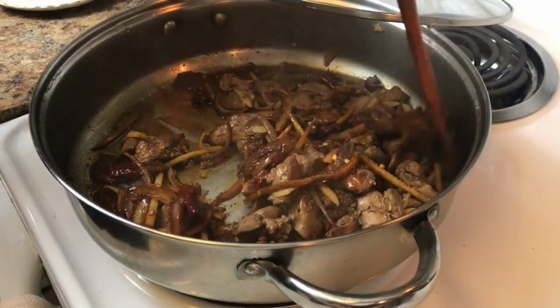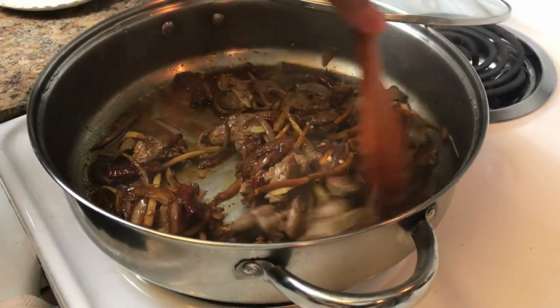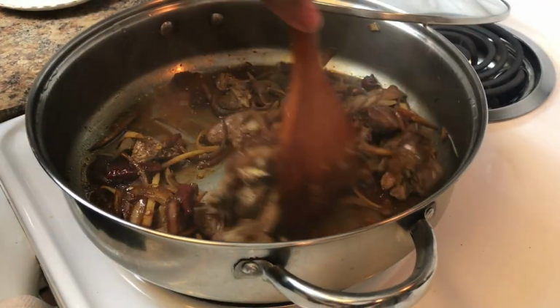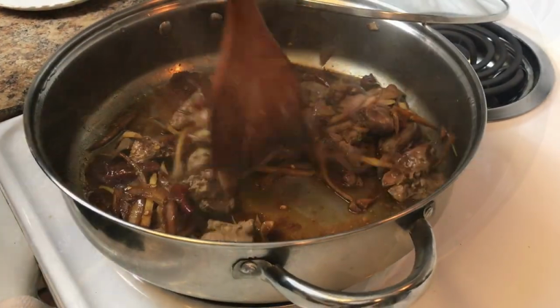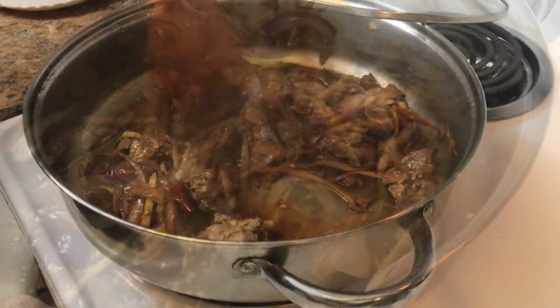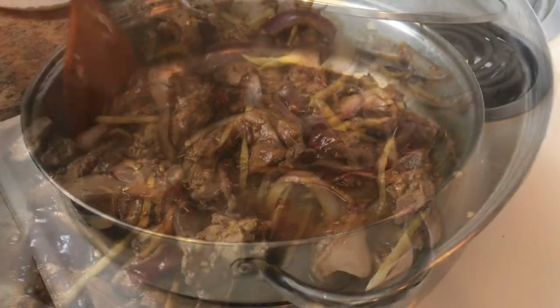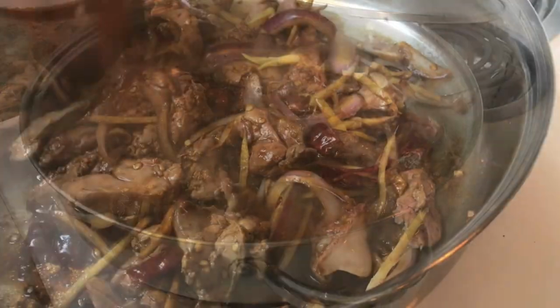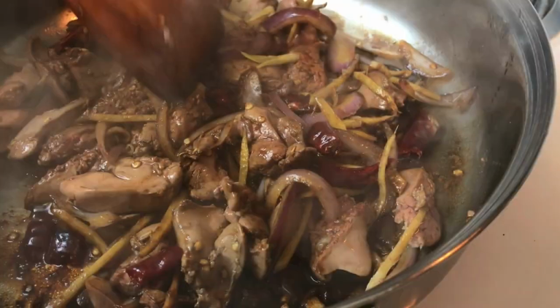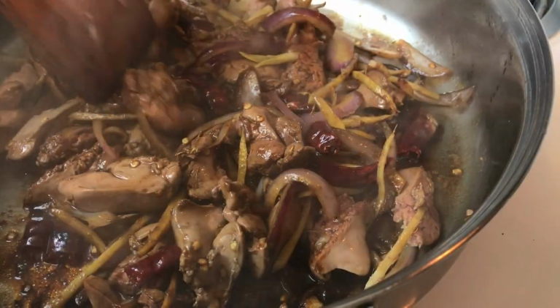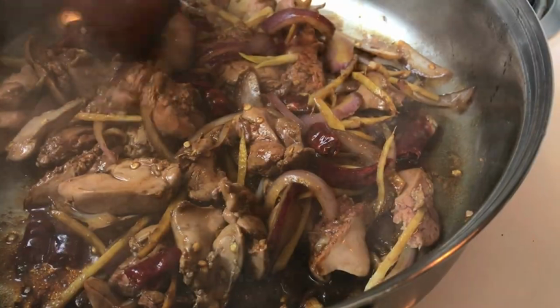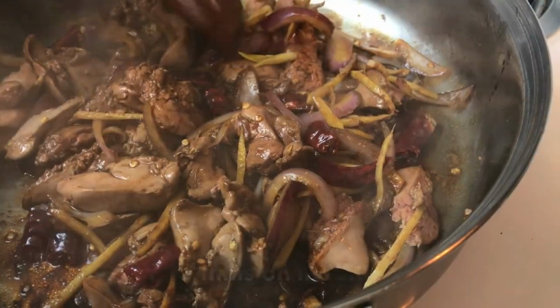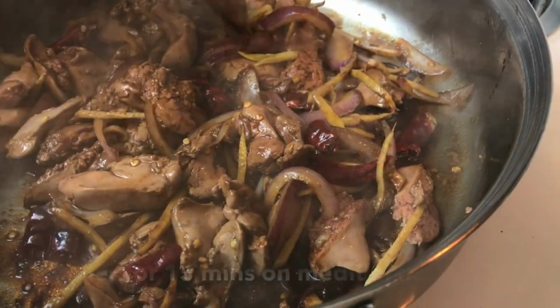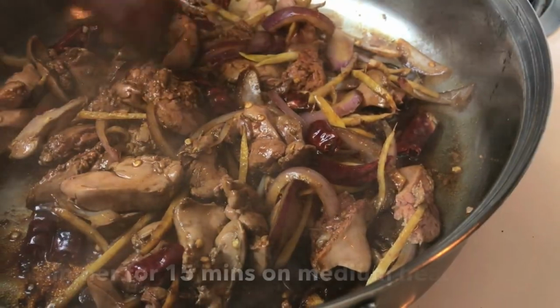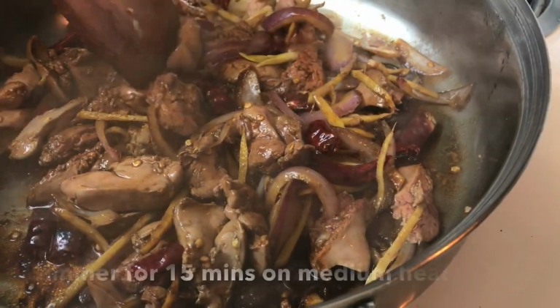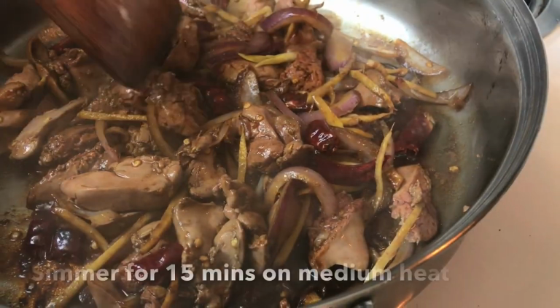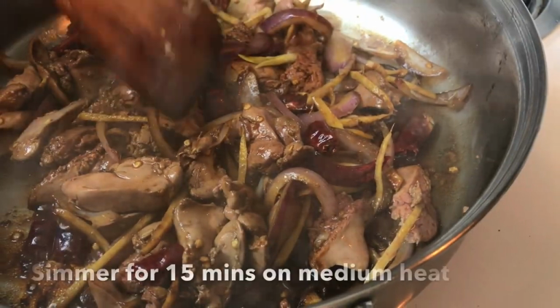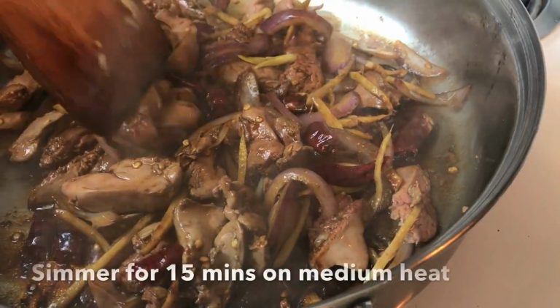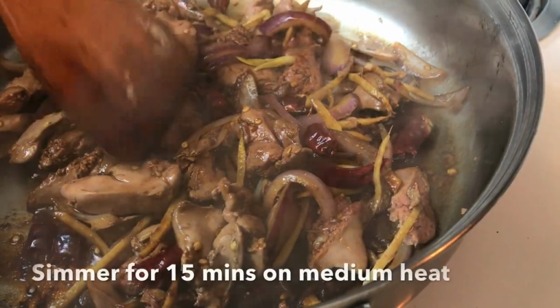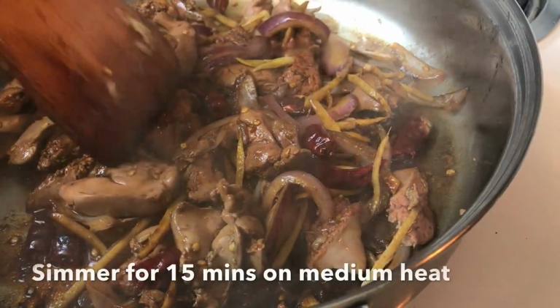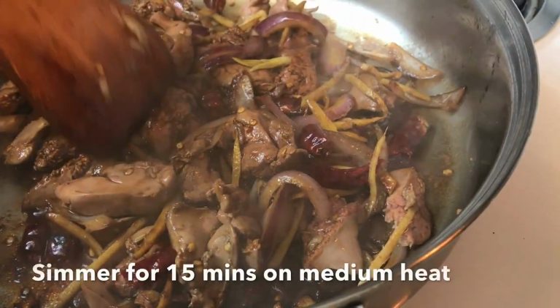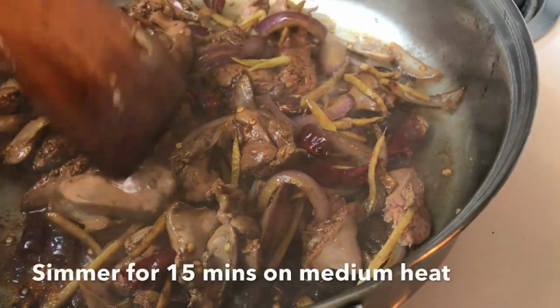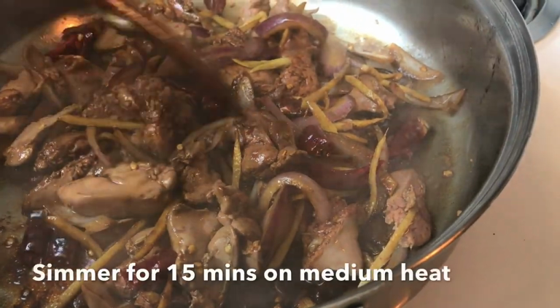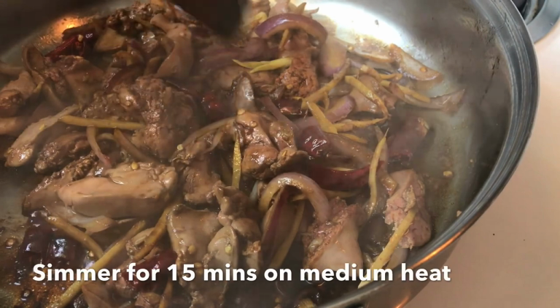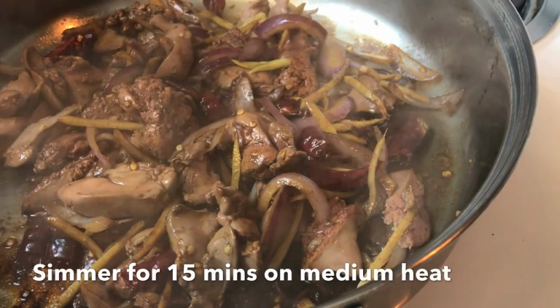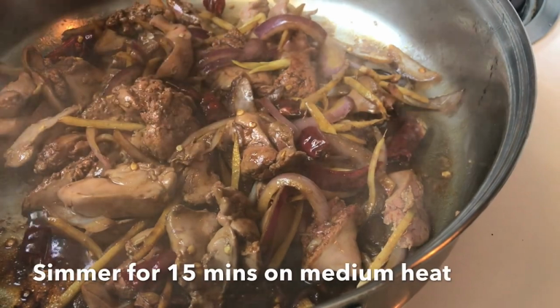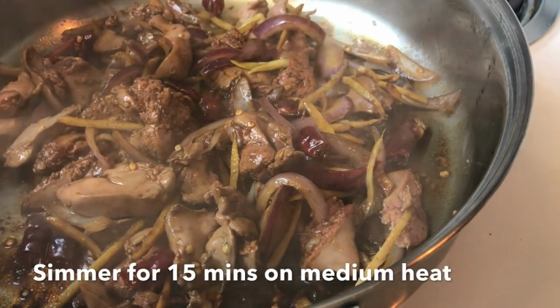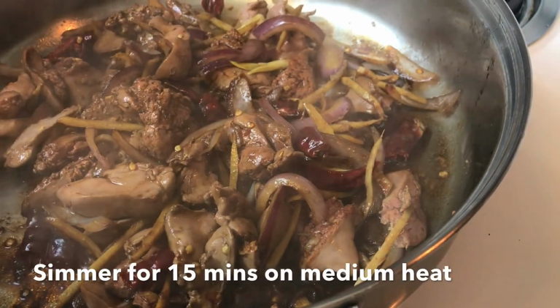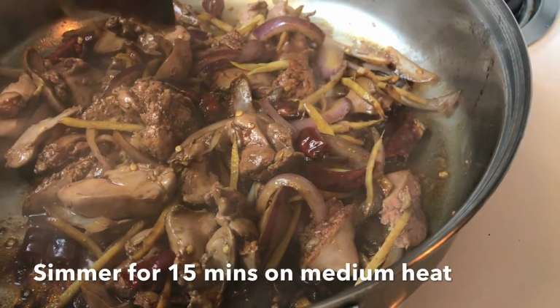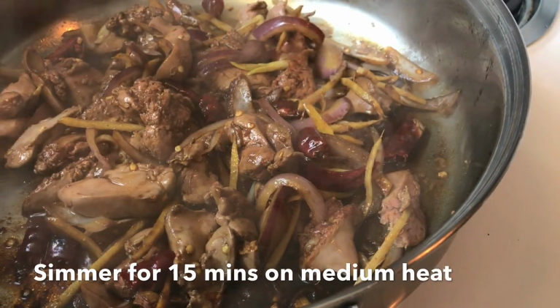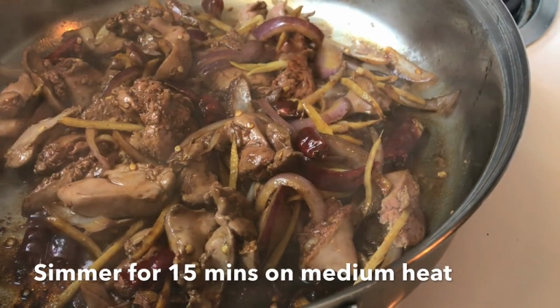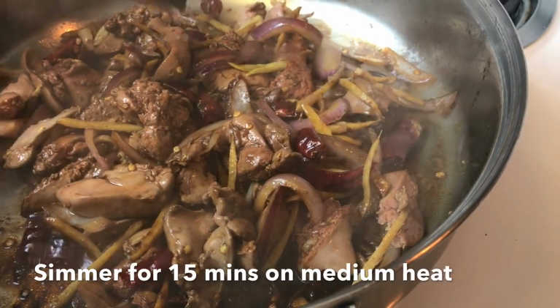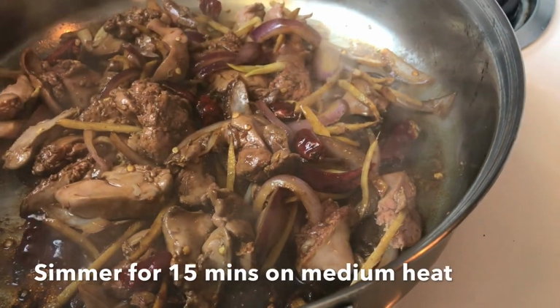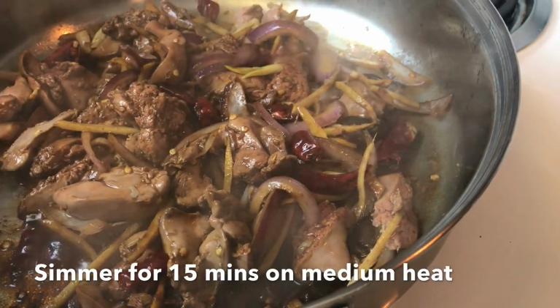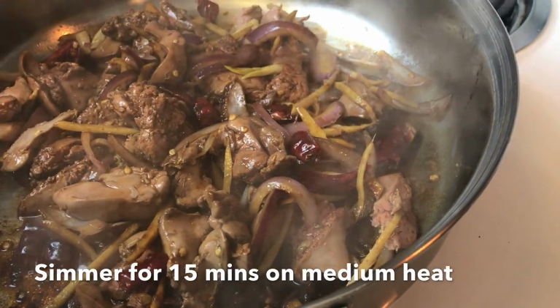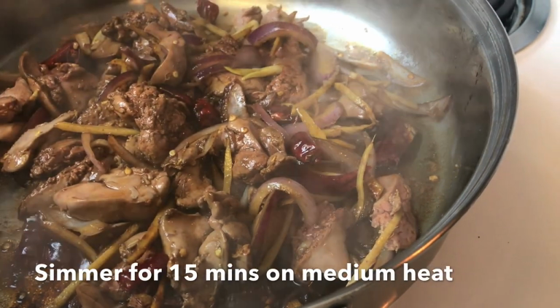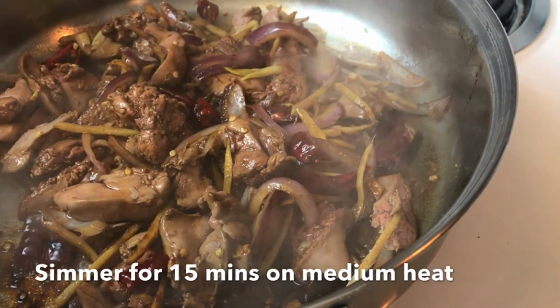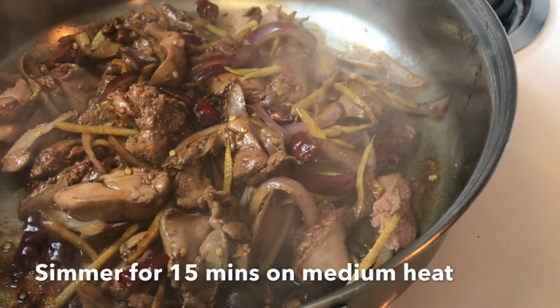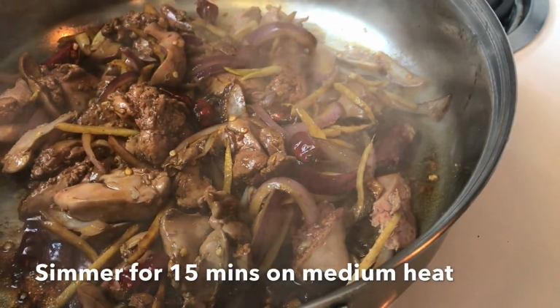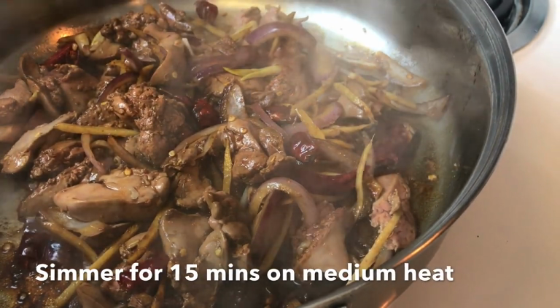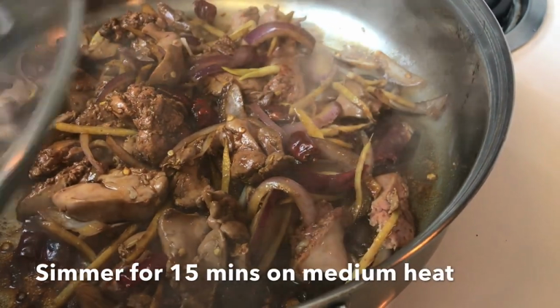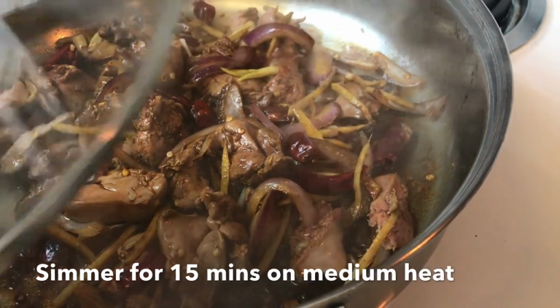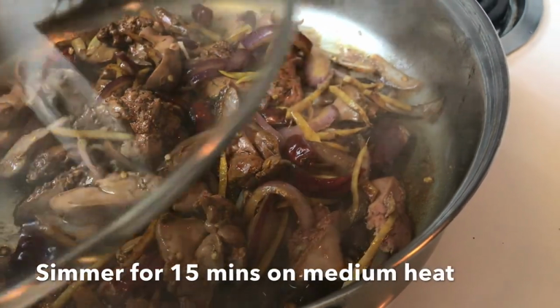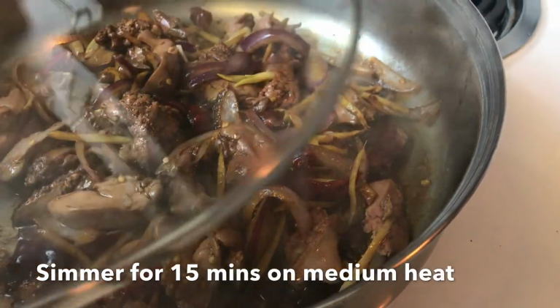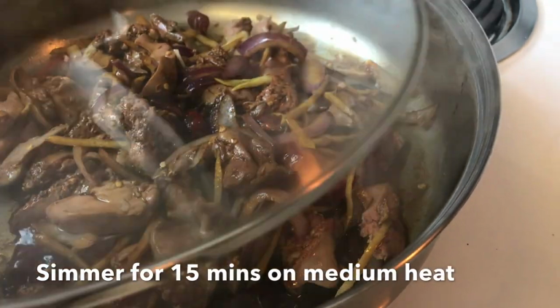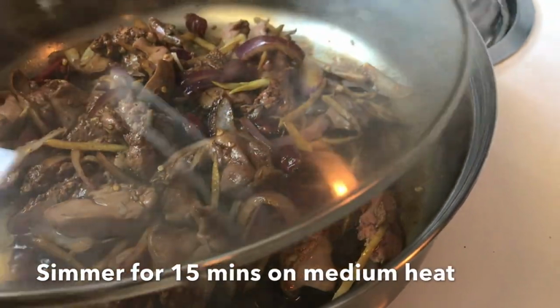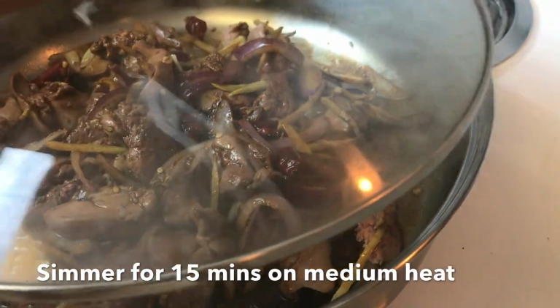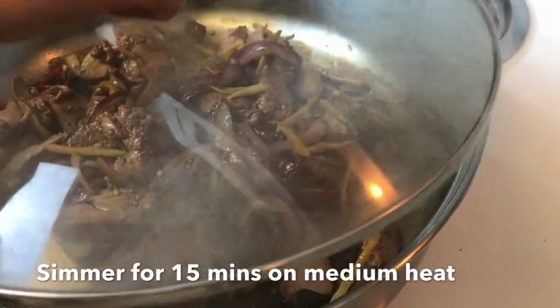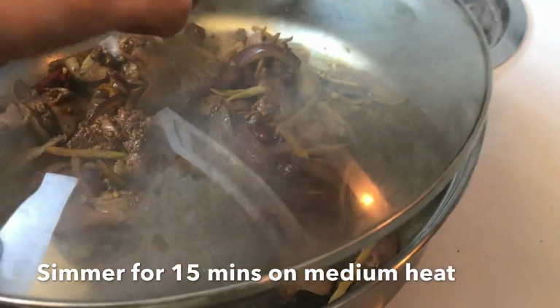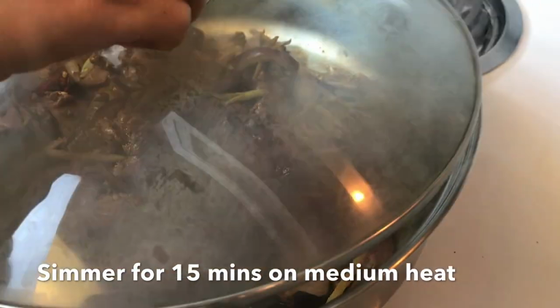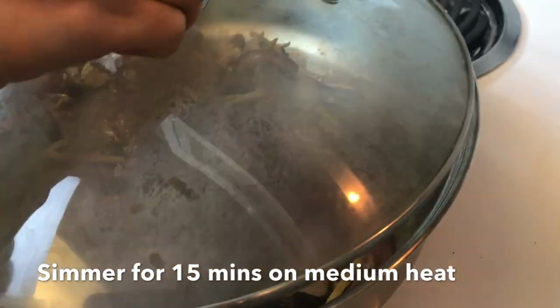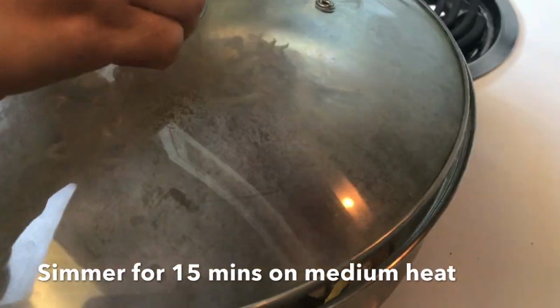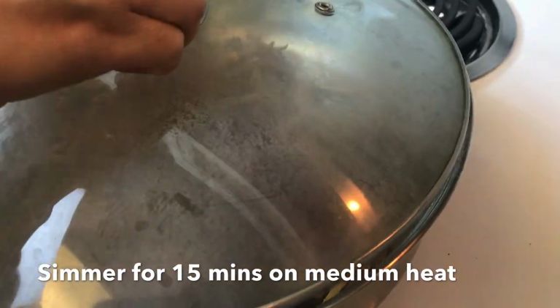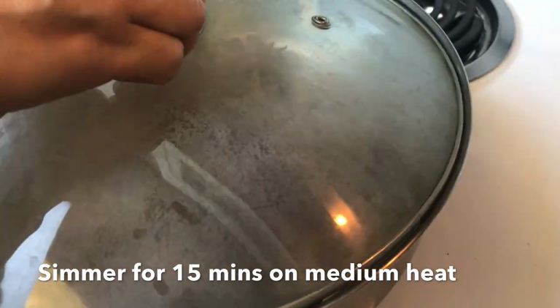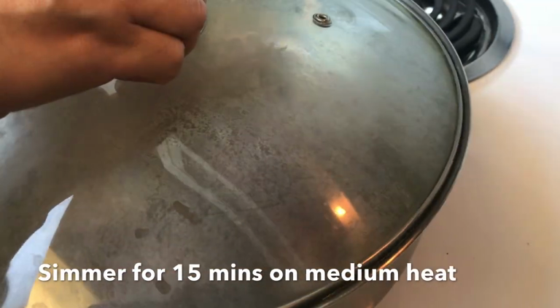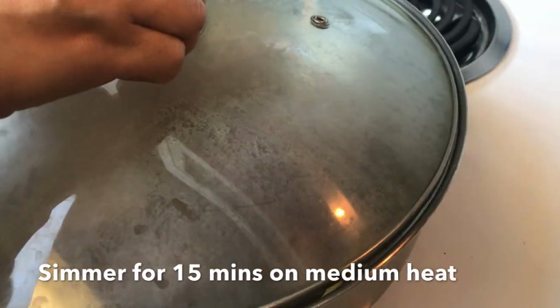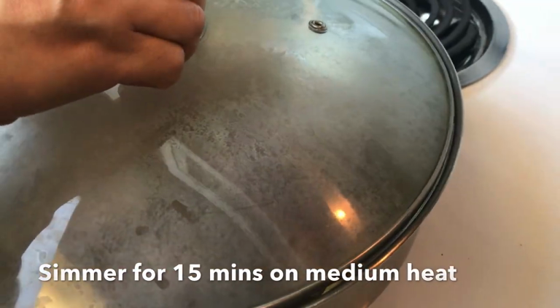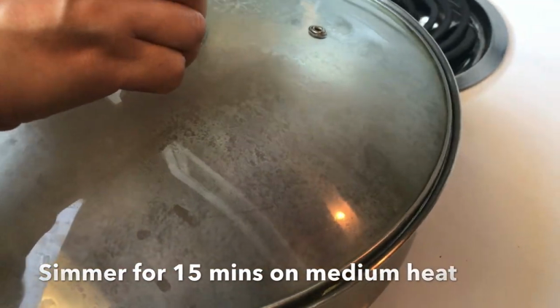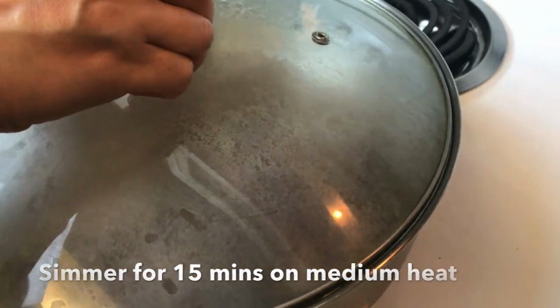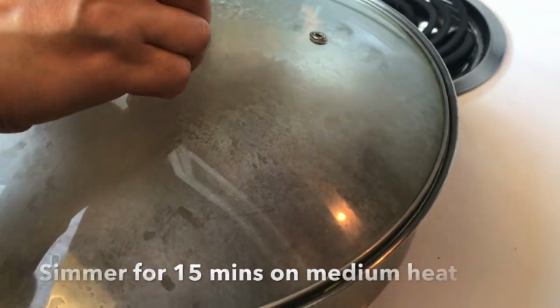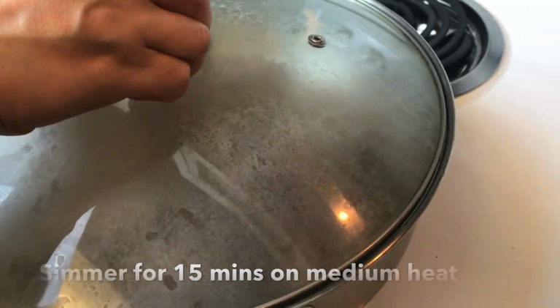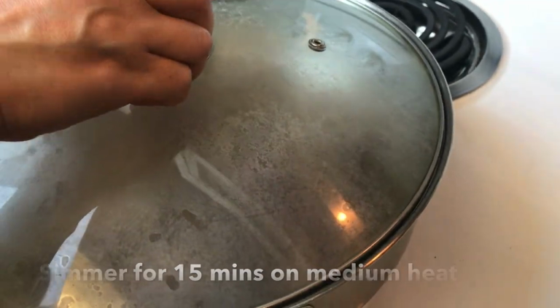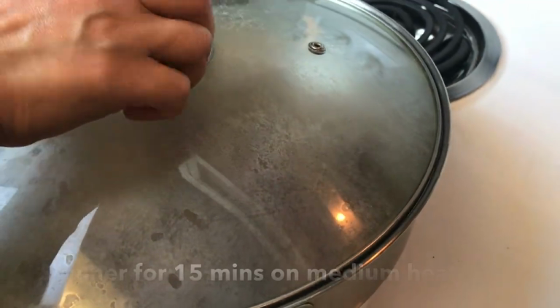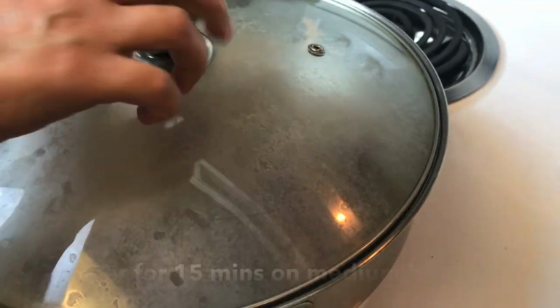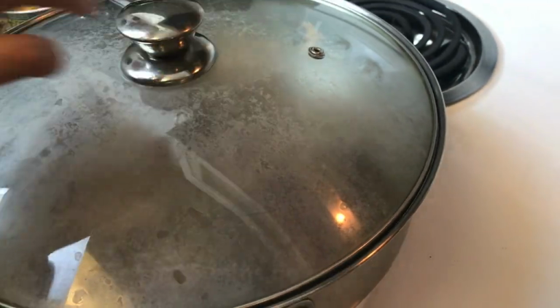Let it cook. Simmer it for like 15 minutes. Cover it. There we go.